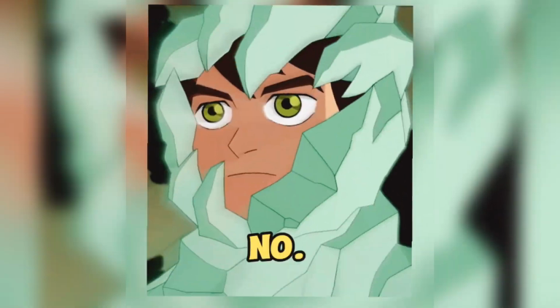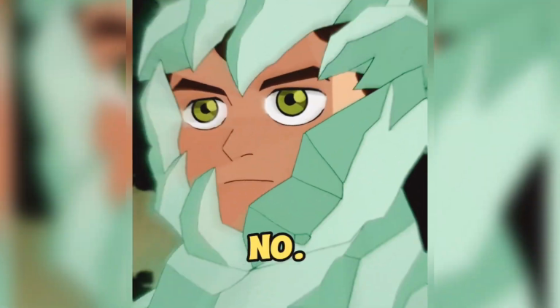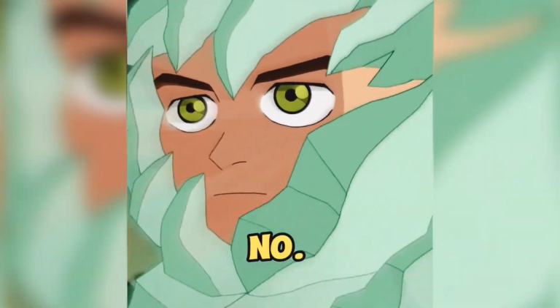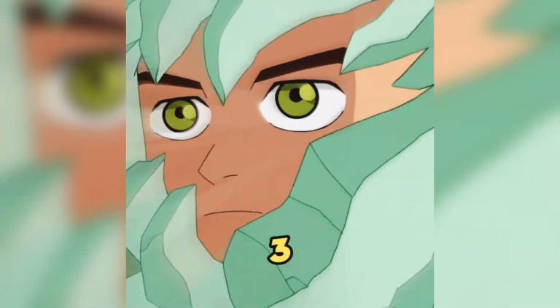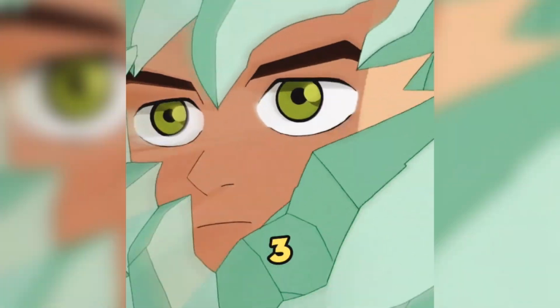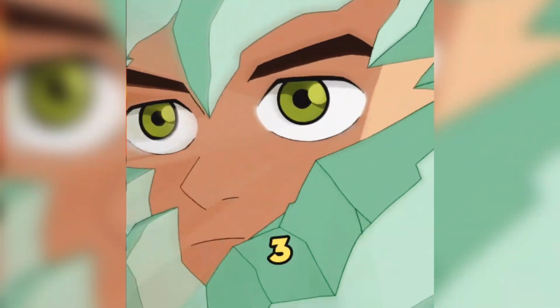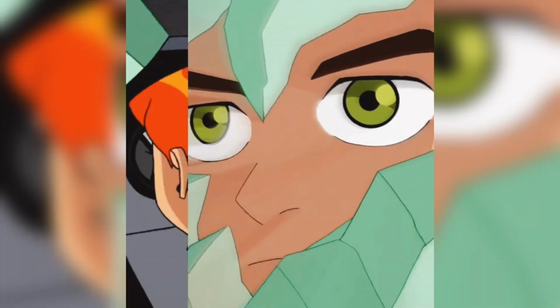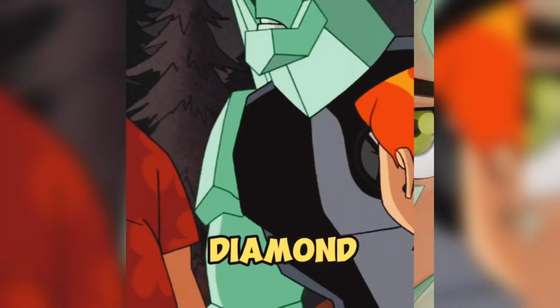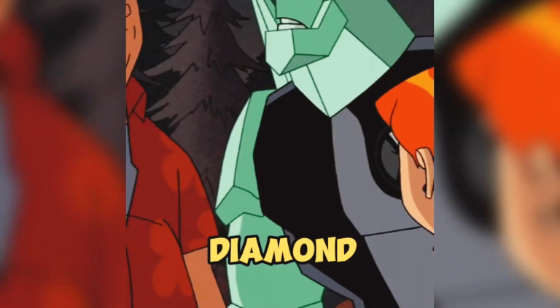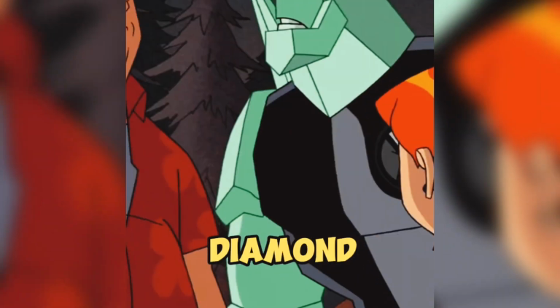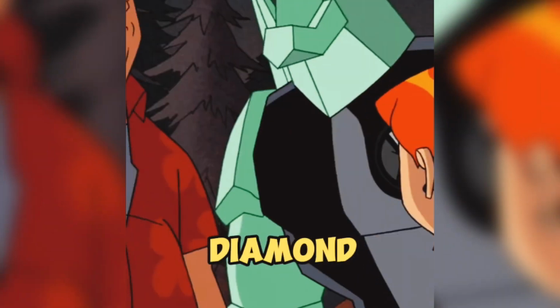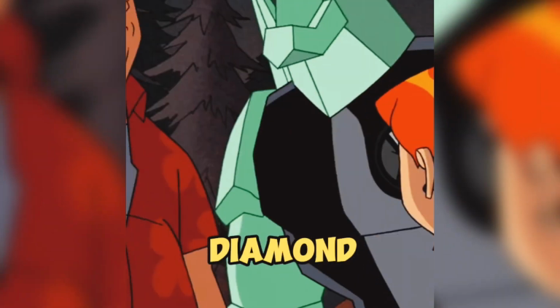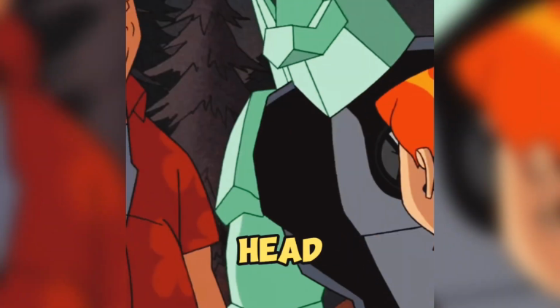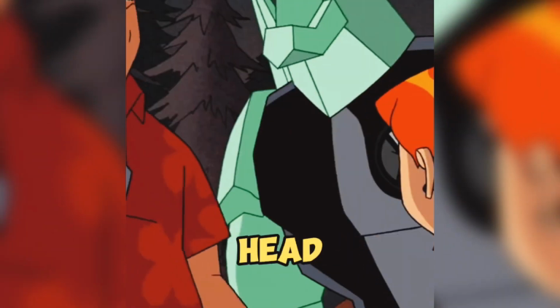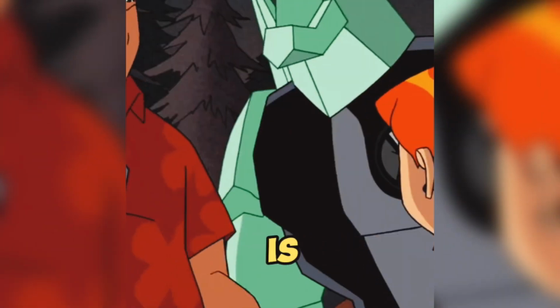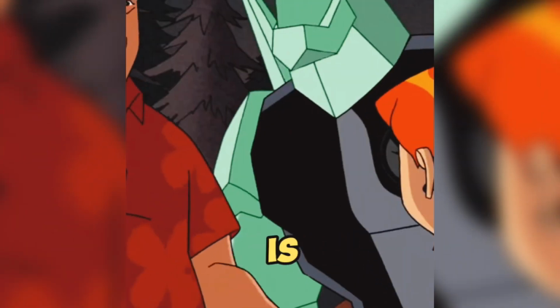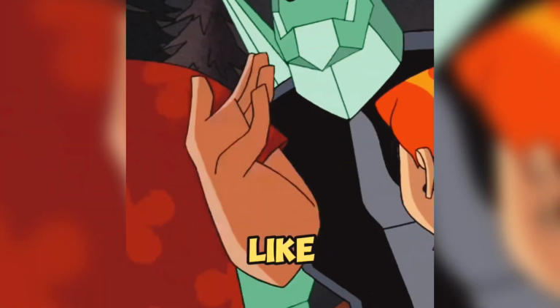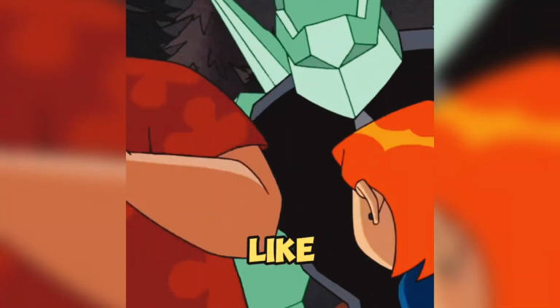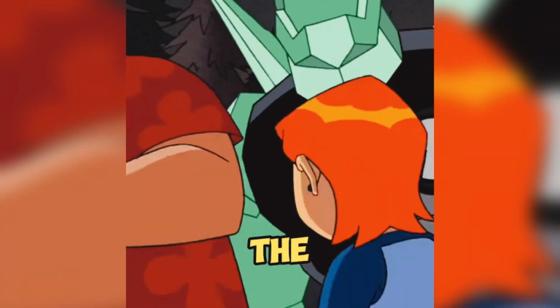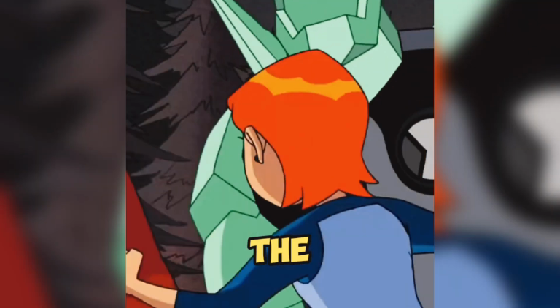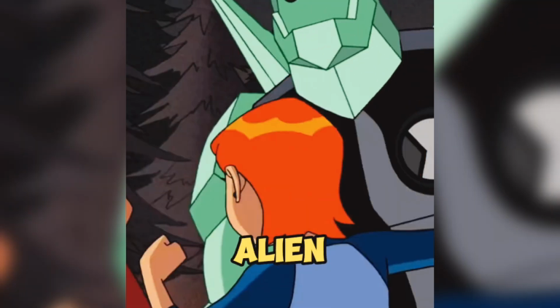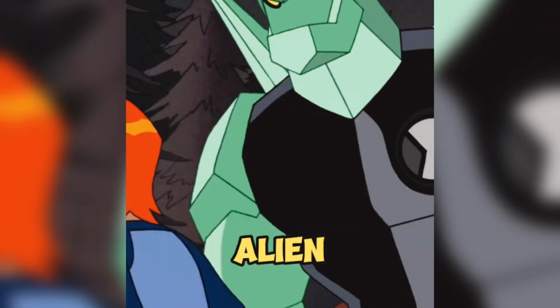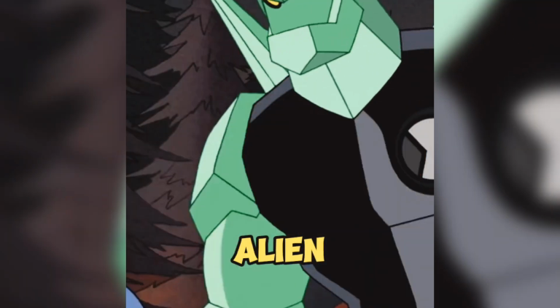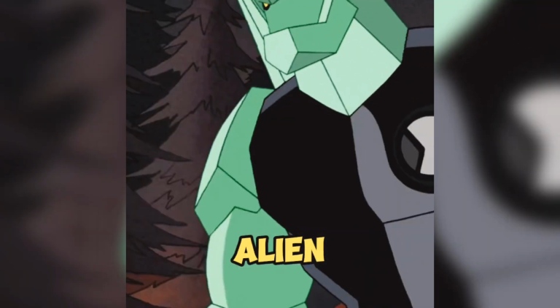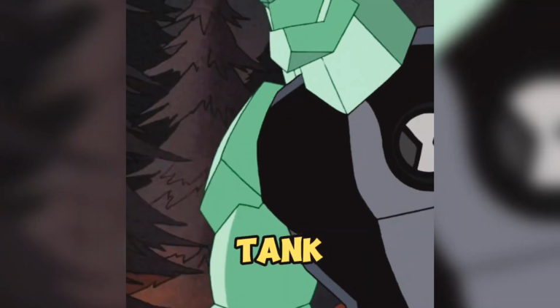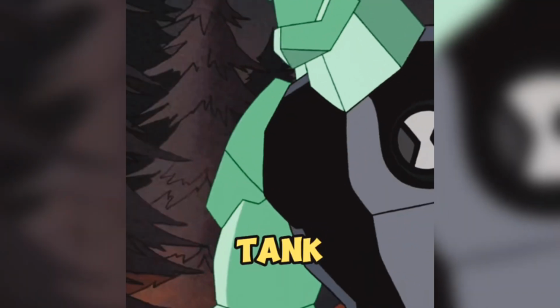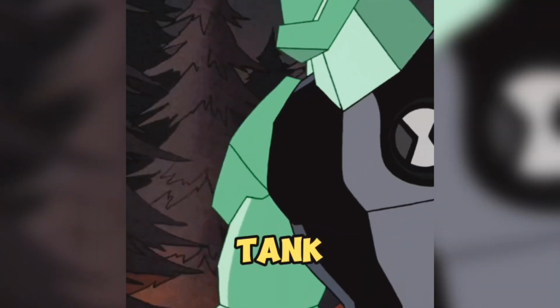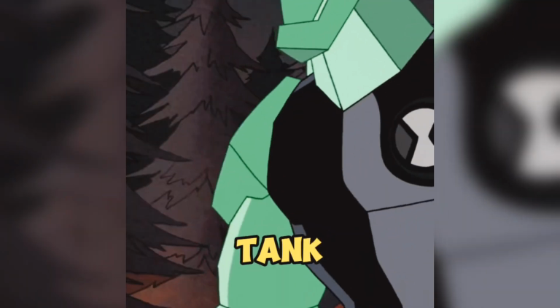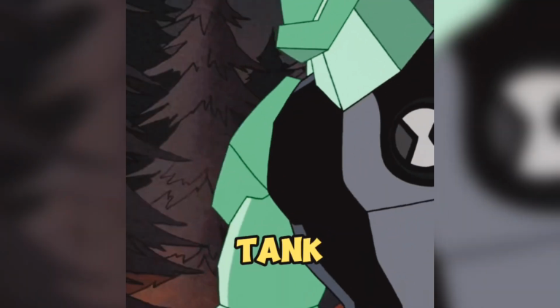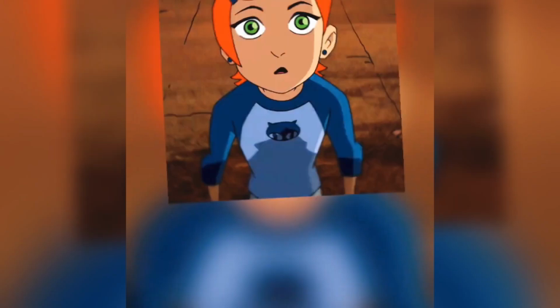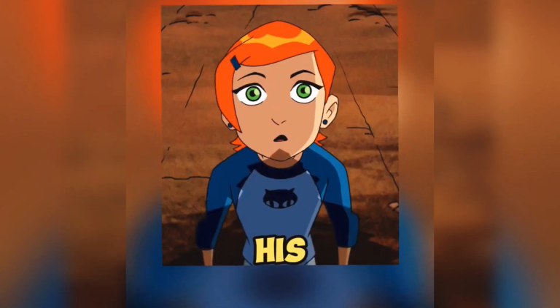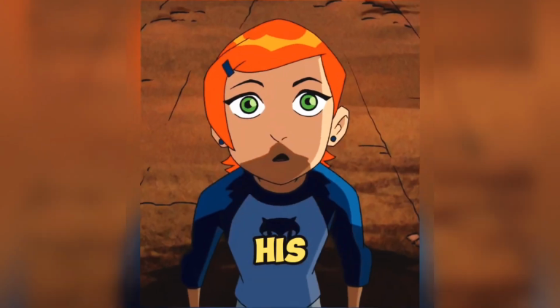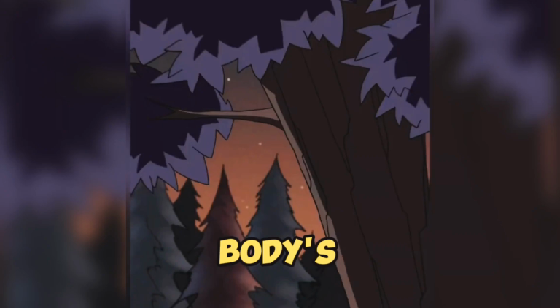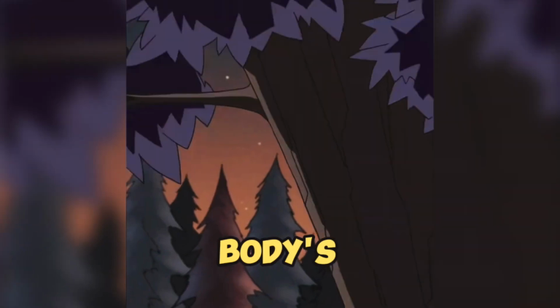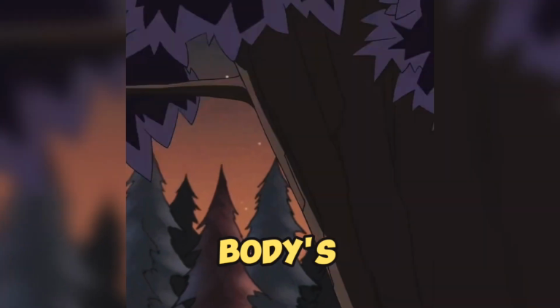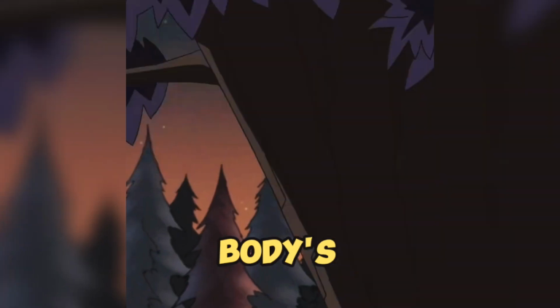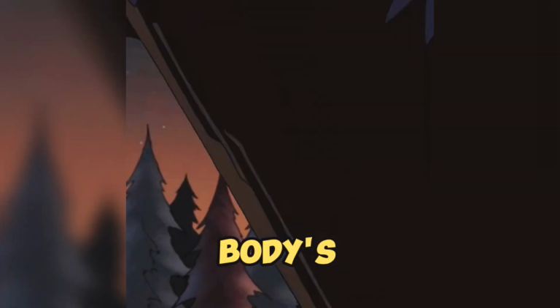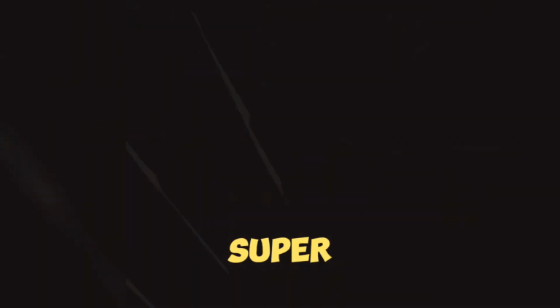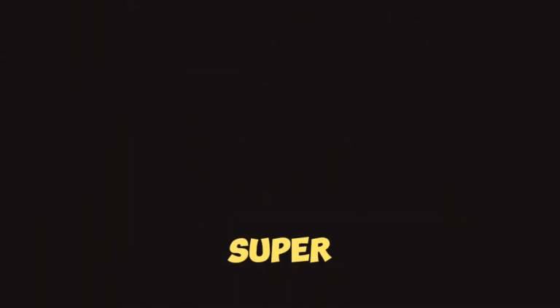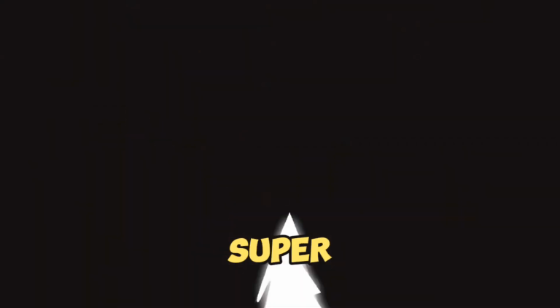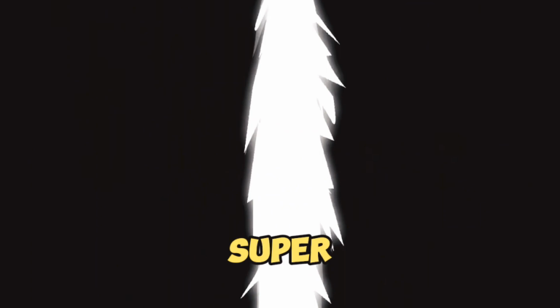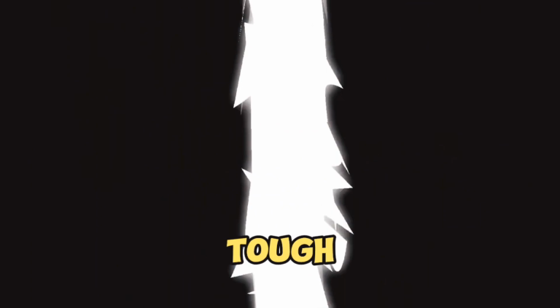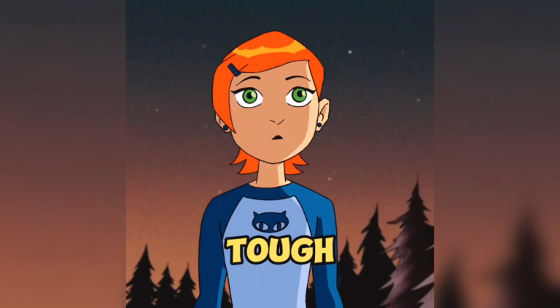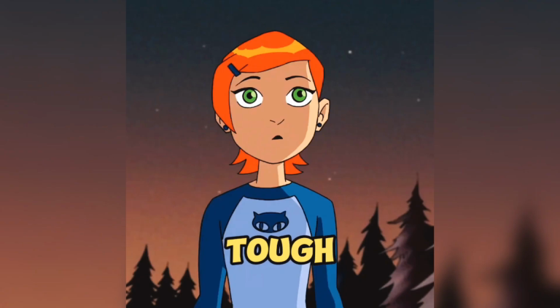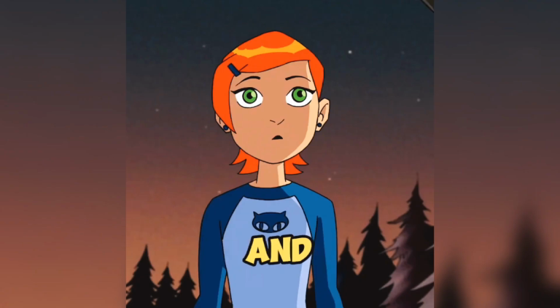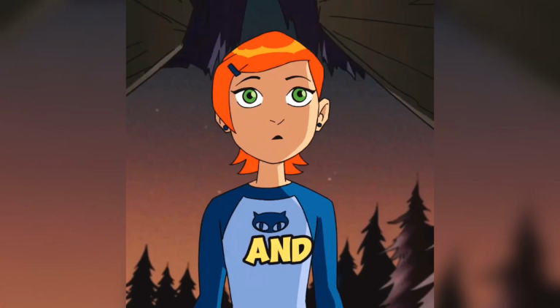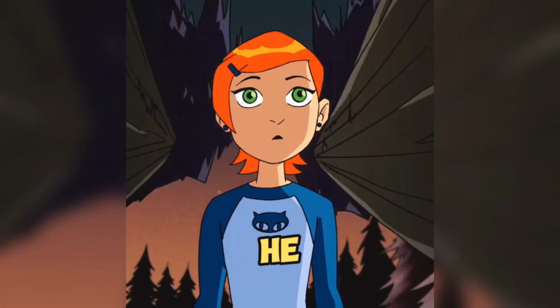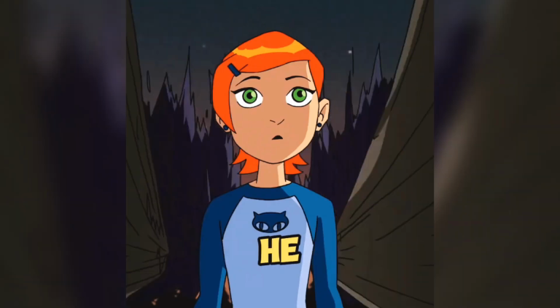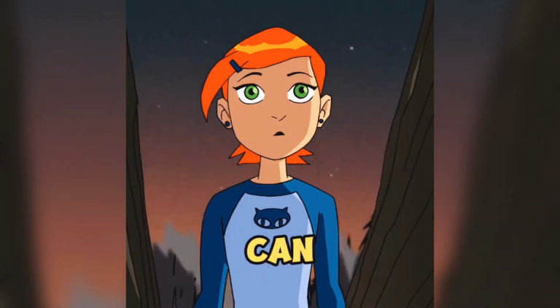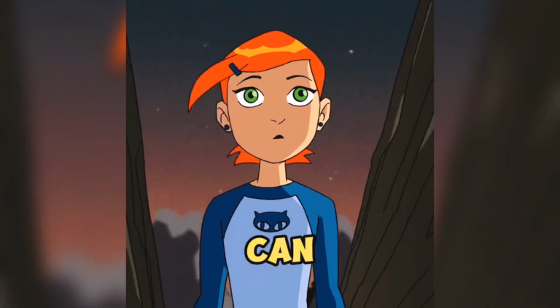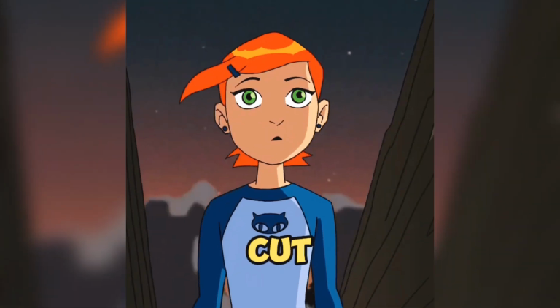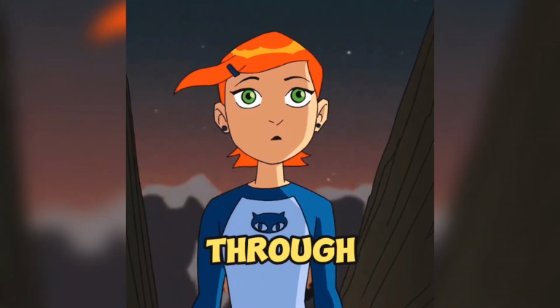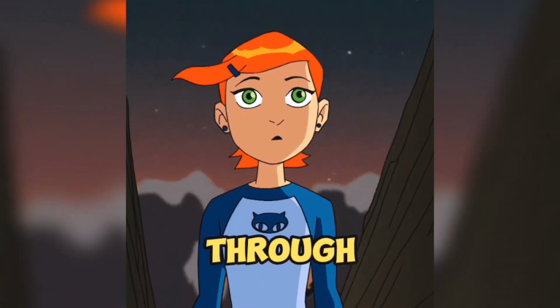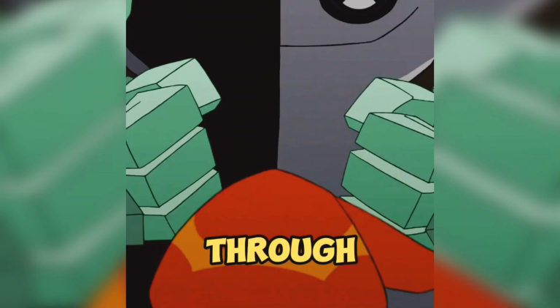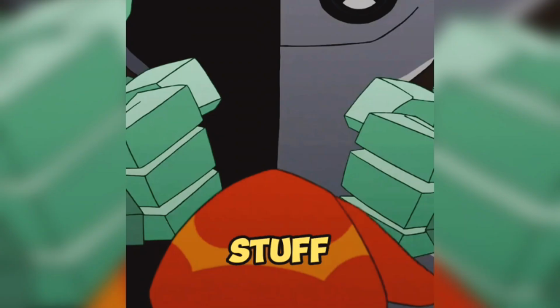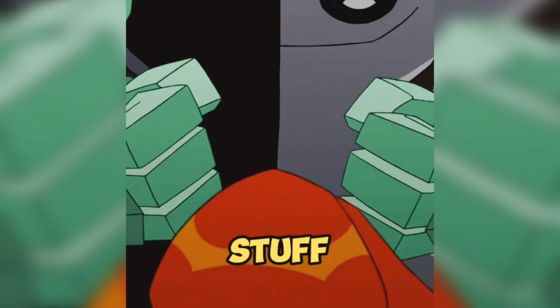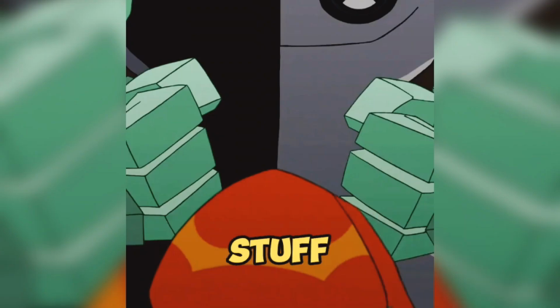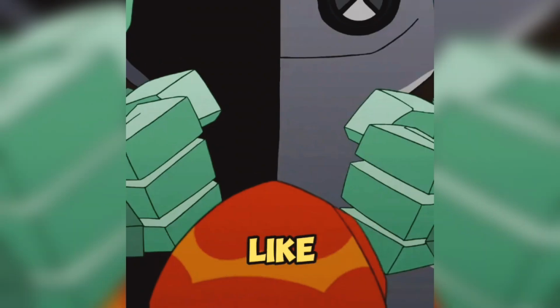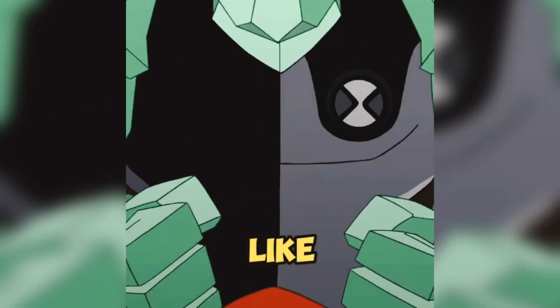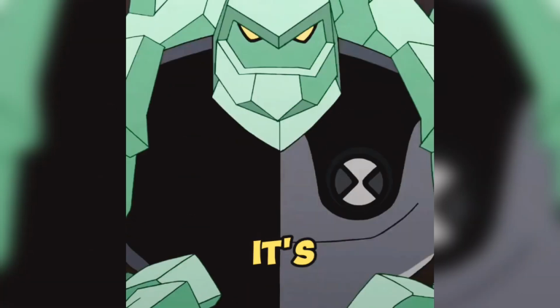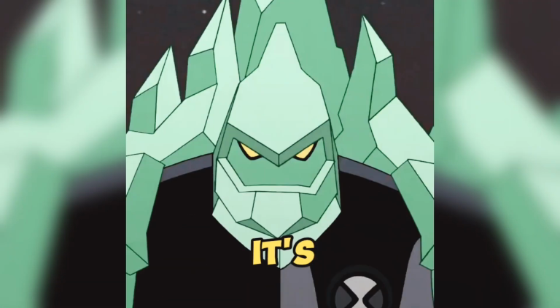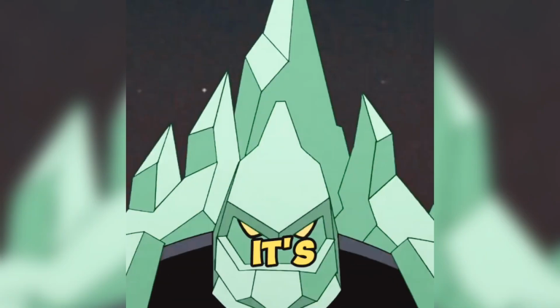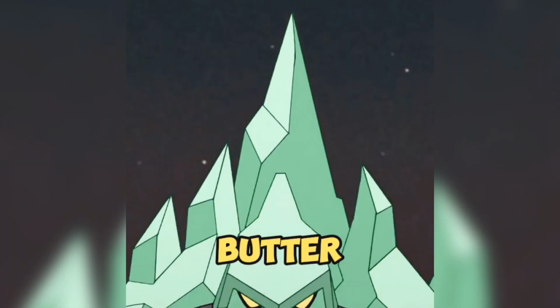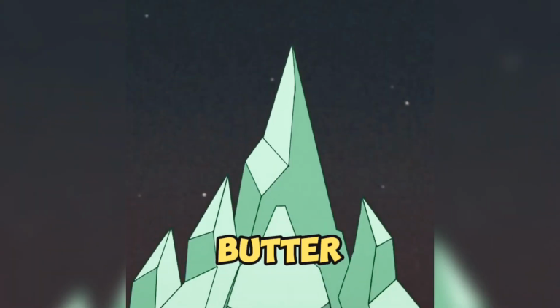Number 3: Diamond Head is like the alien tank. His body's super tough and he can cut through stuff like it's butter.